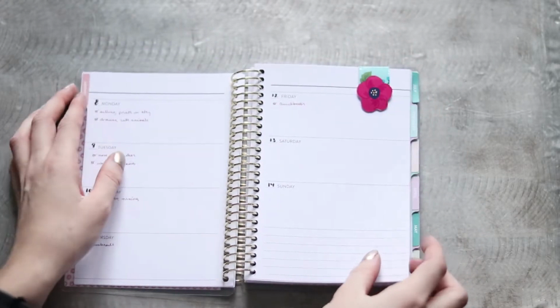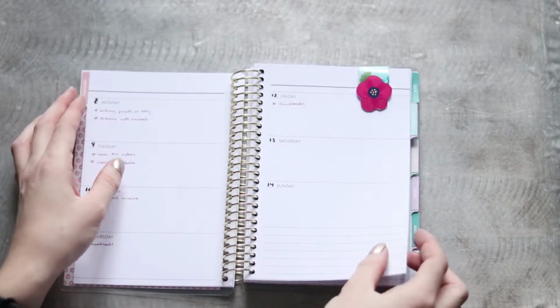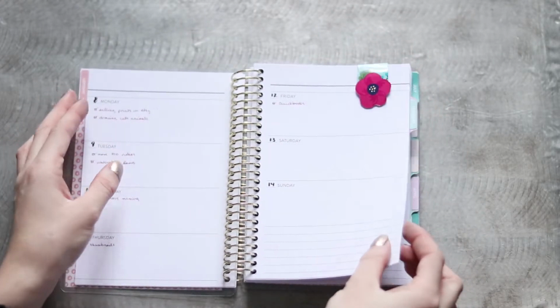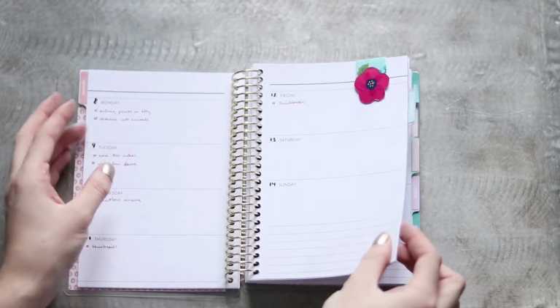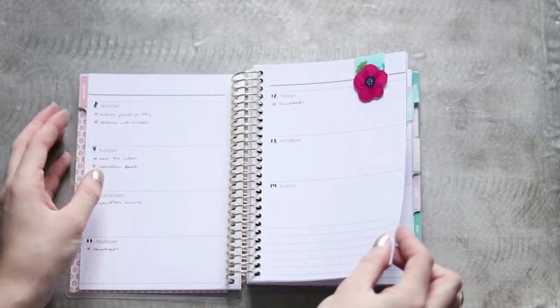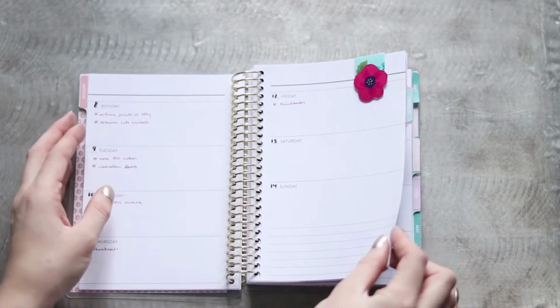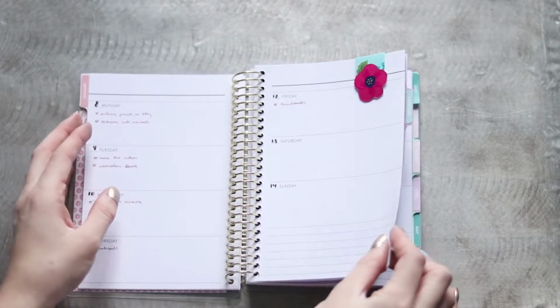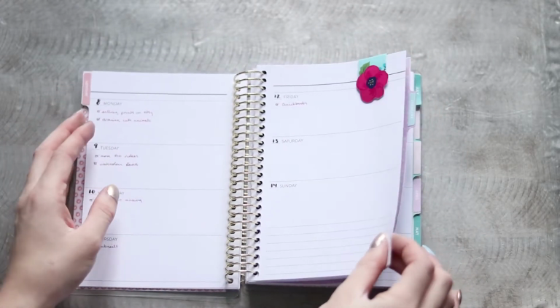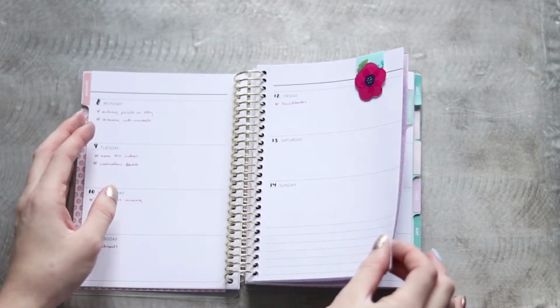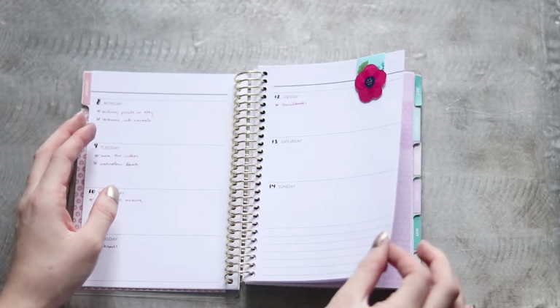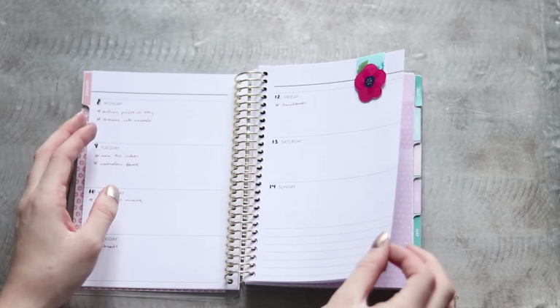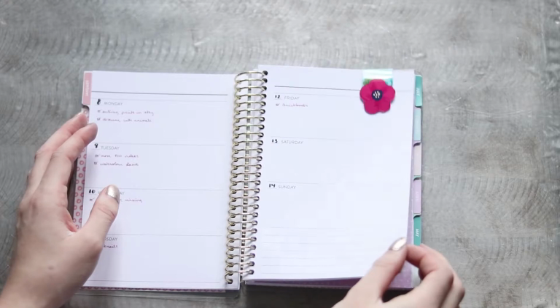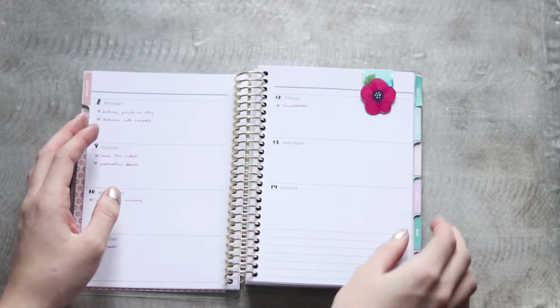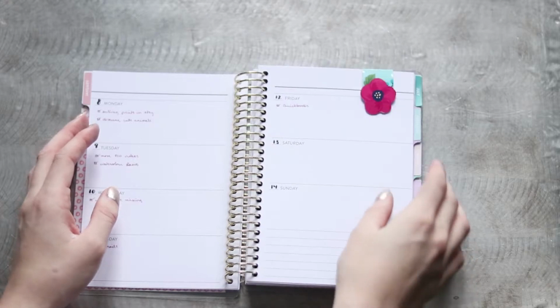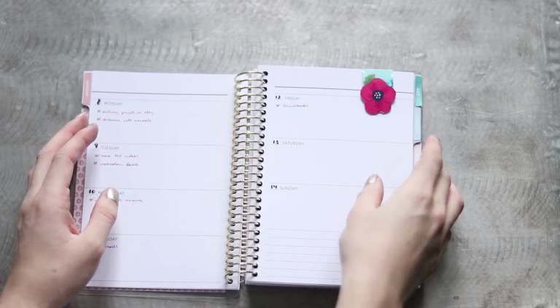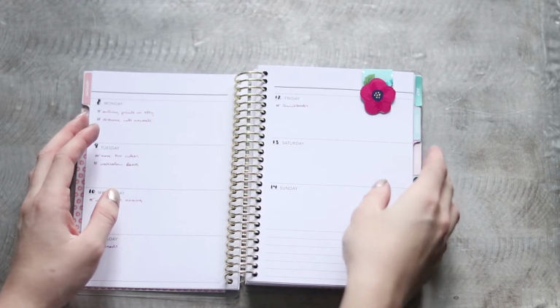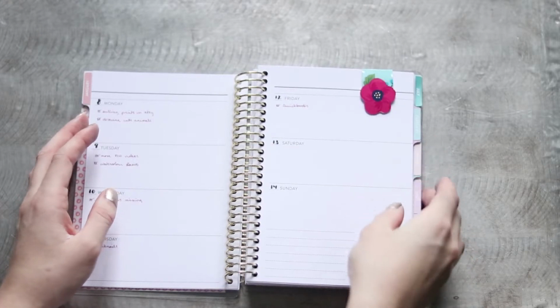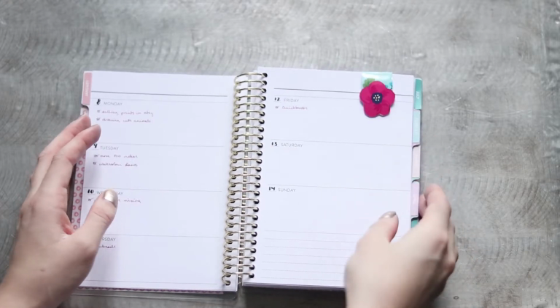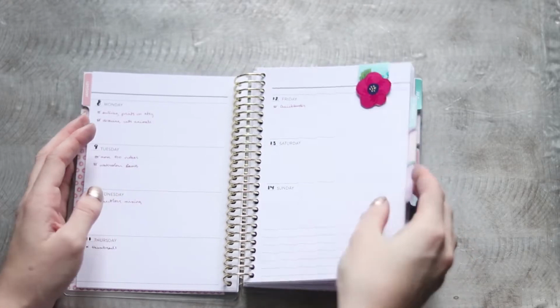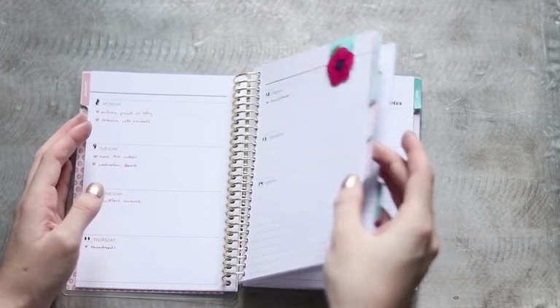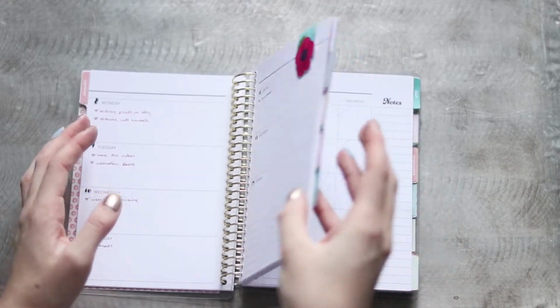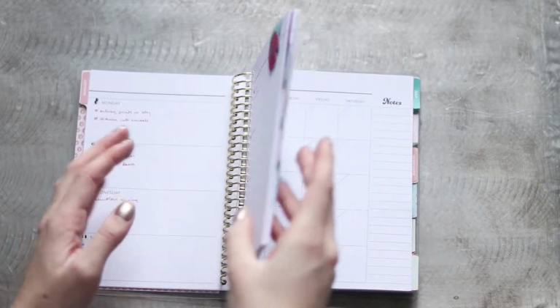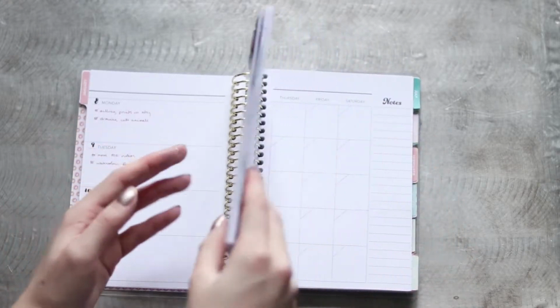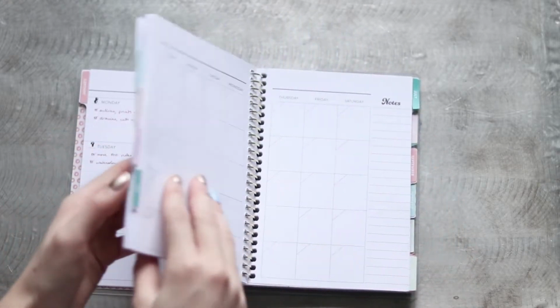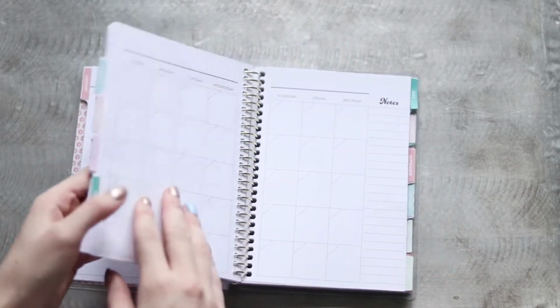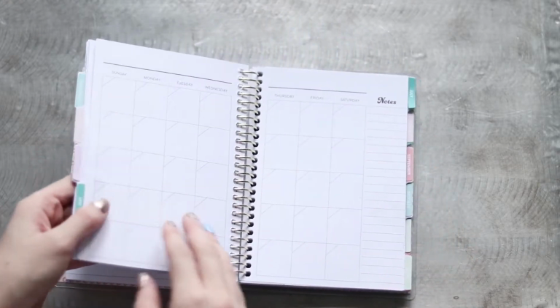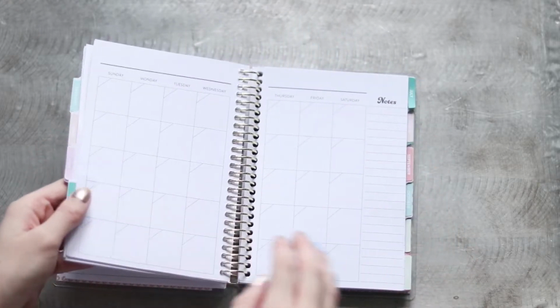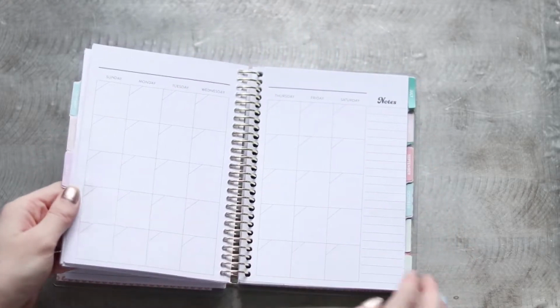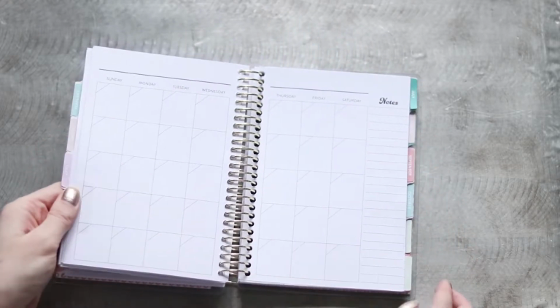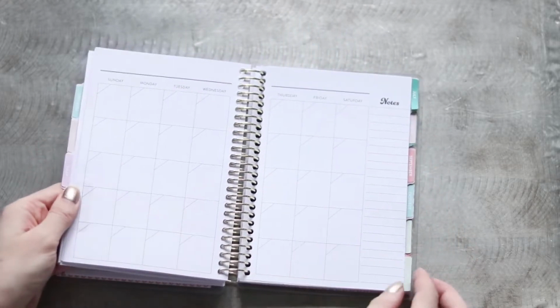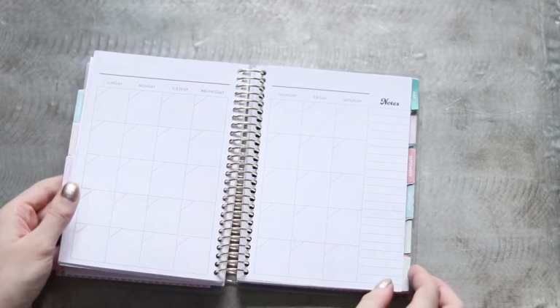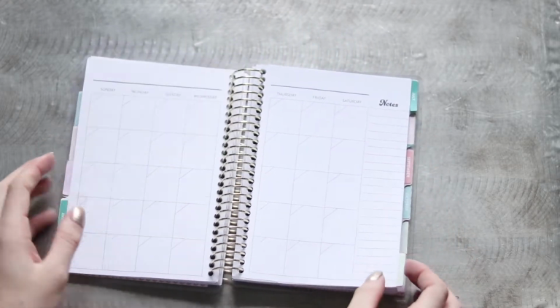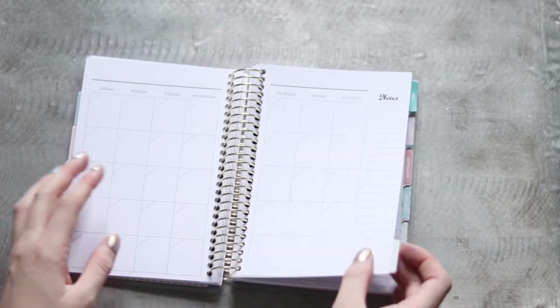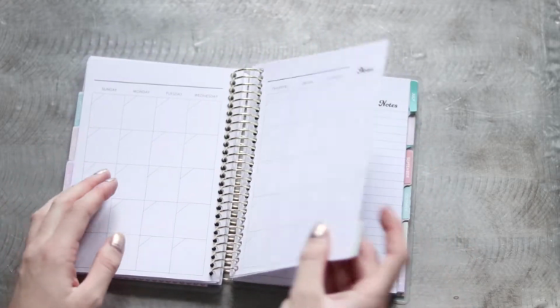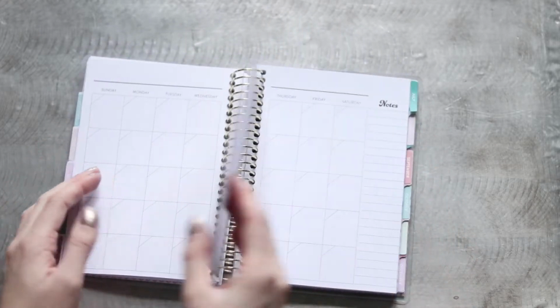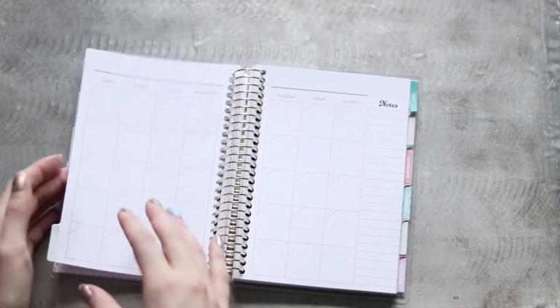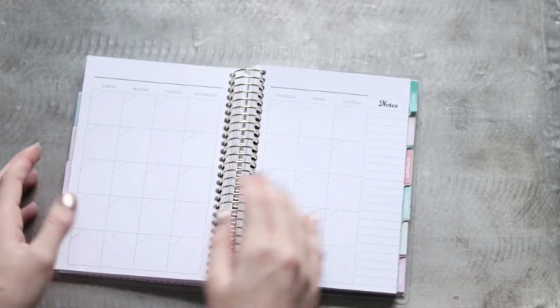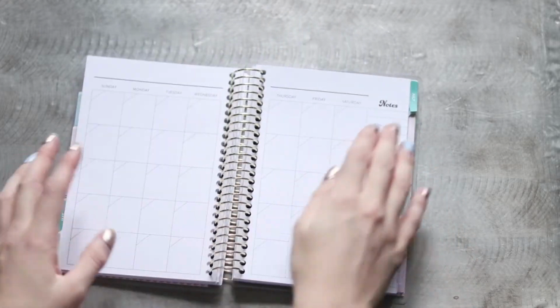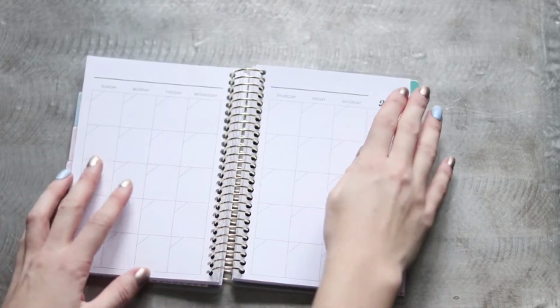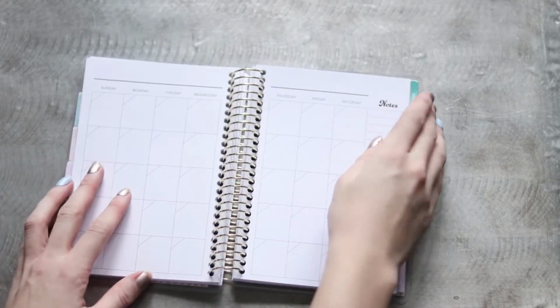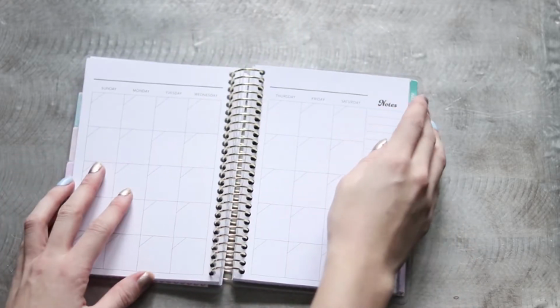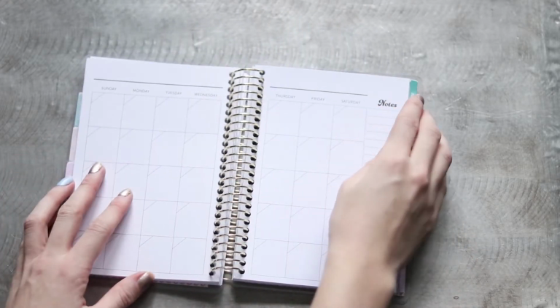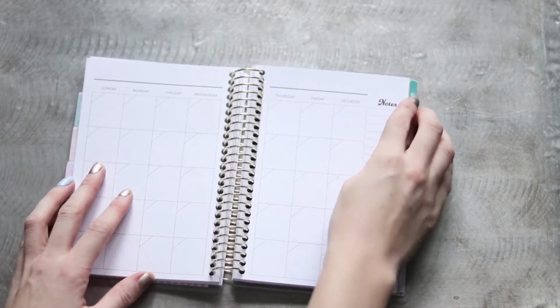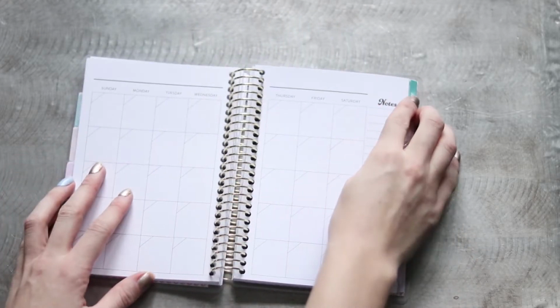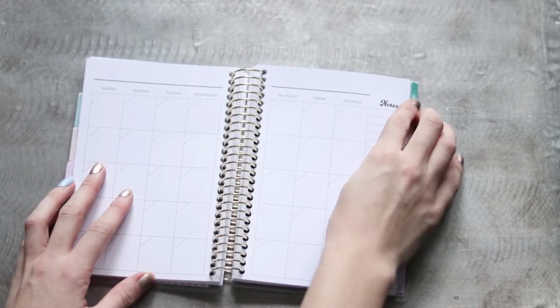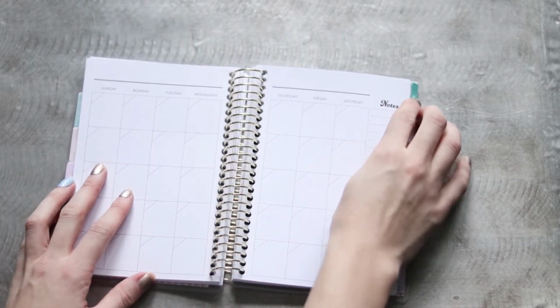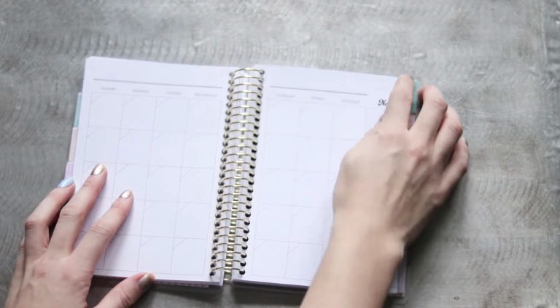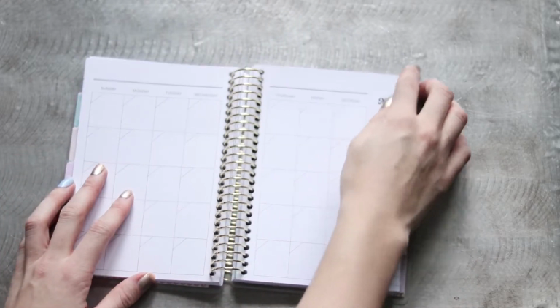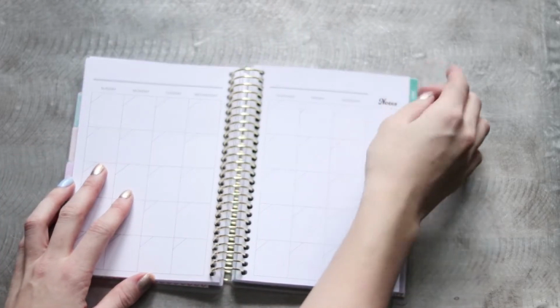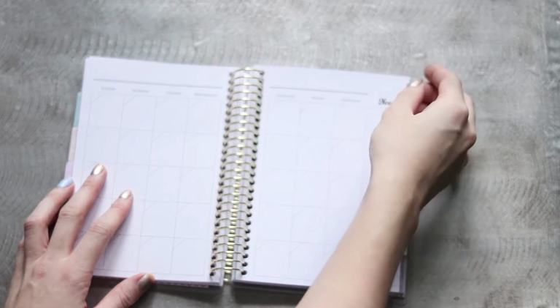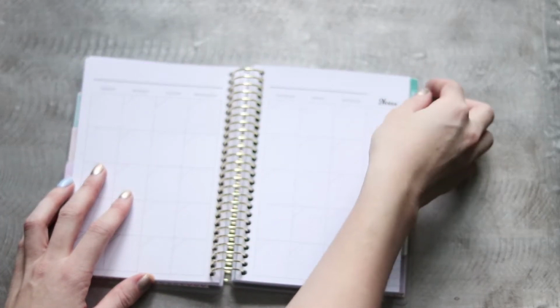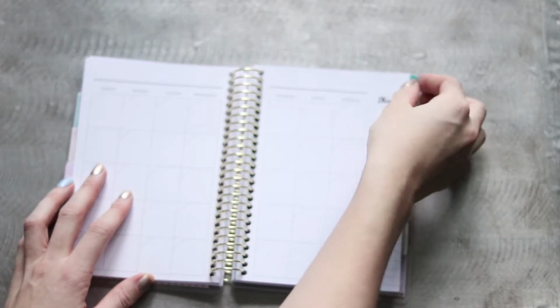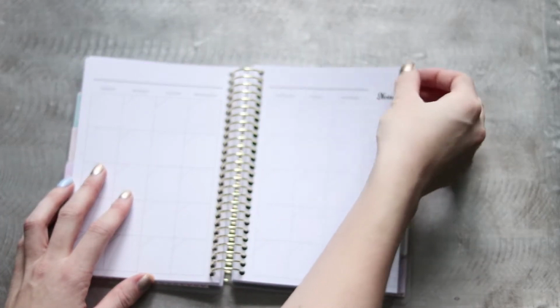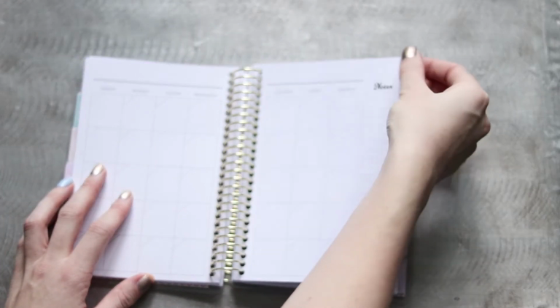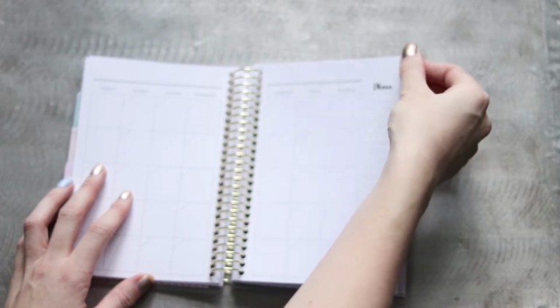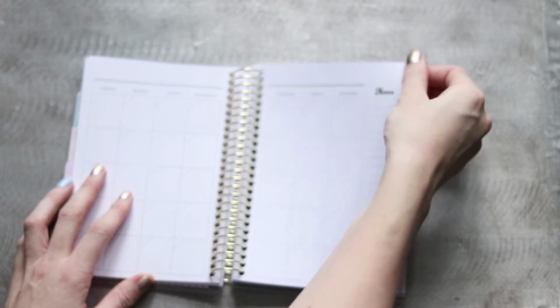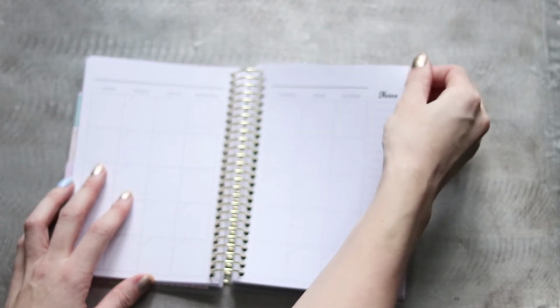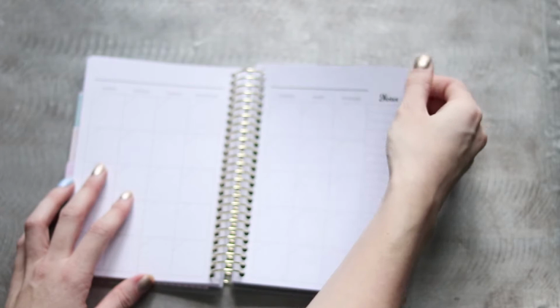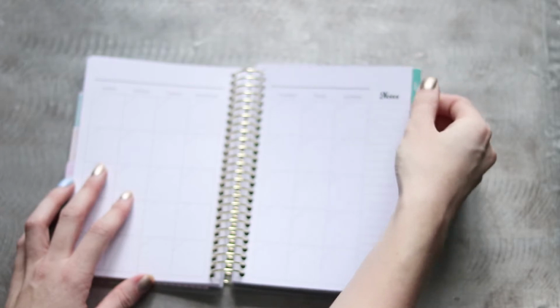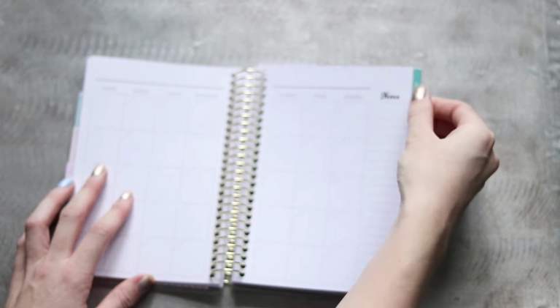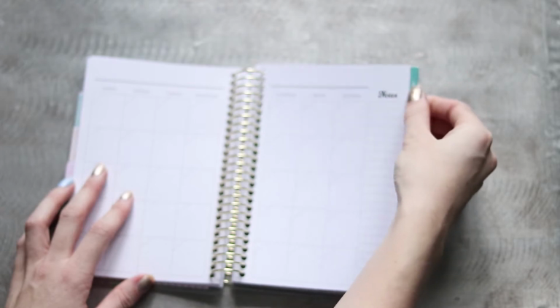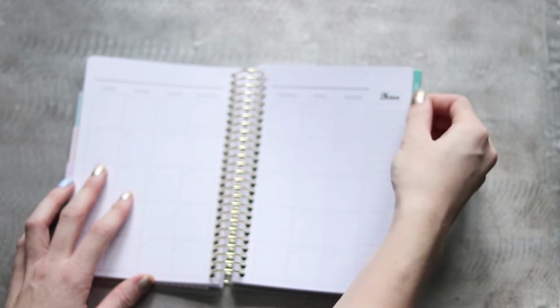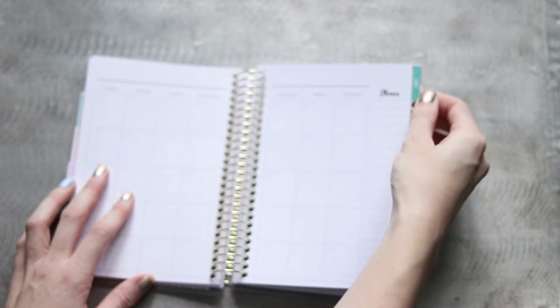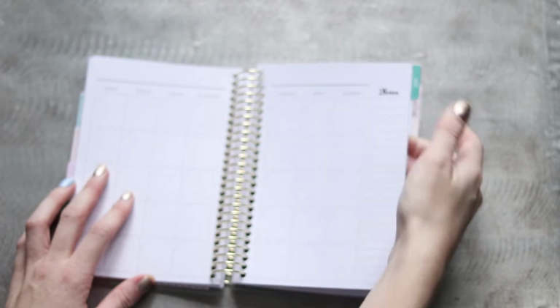This planner is probably going to transition to my salaried work planner in May, and I have plans for adding a traveler's notebook later this year for school.